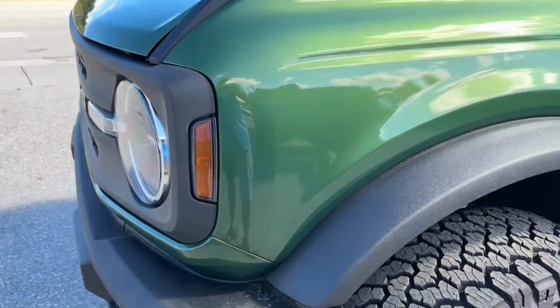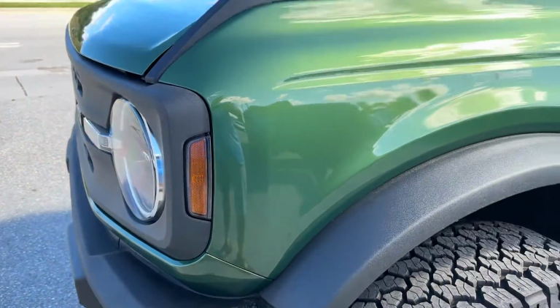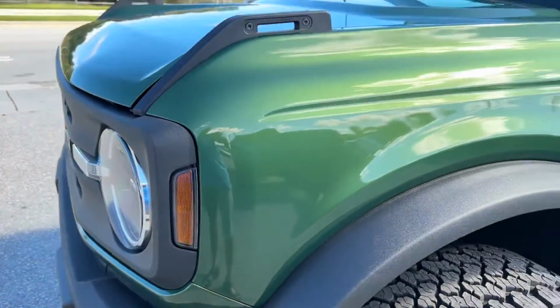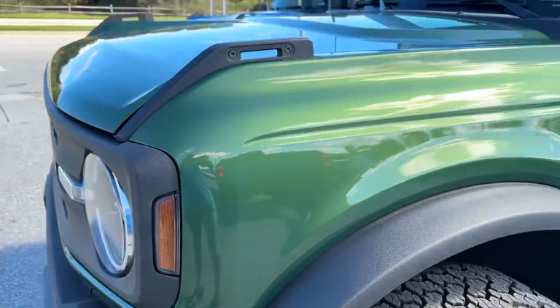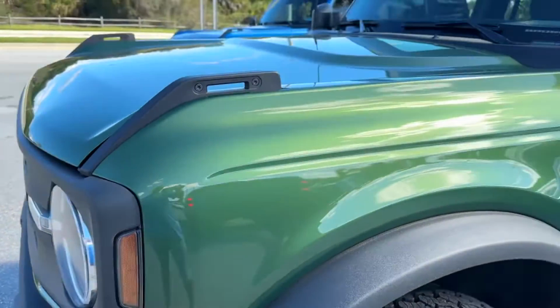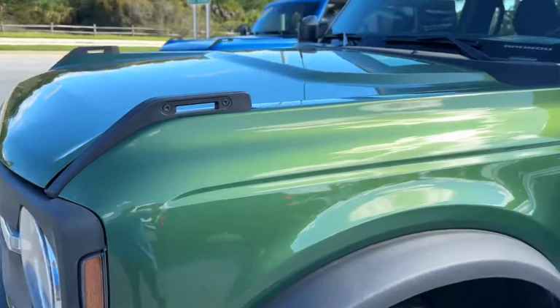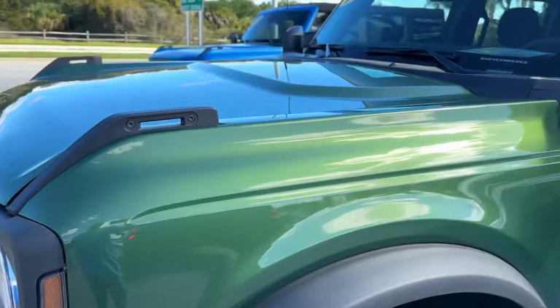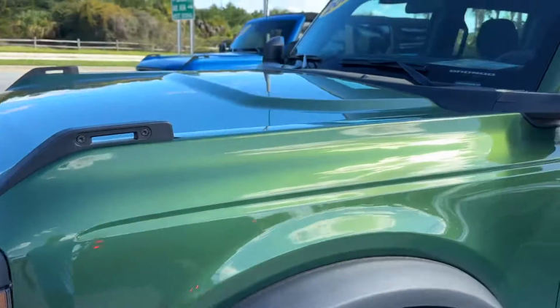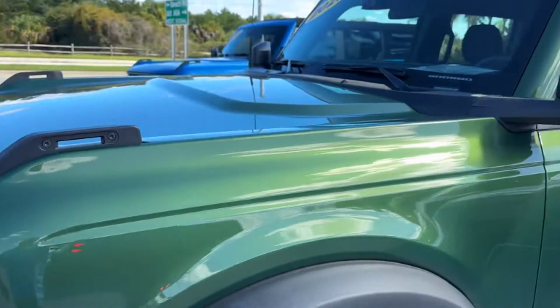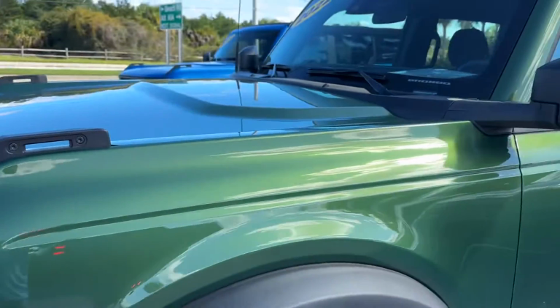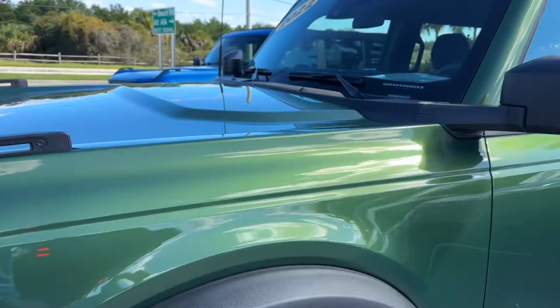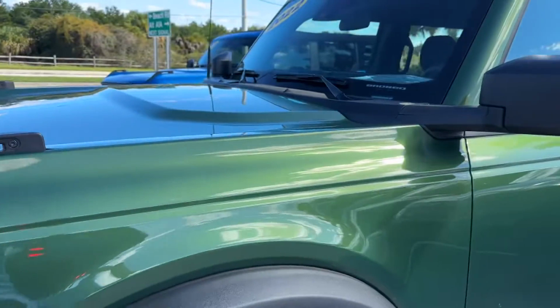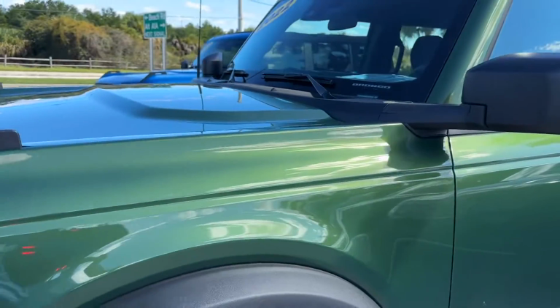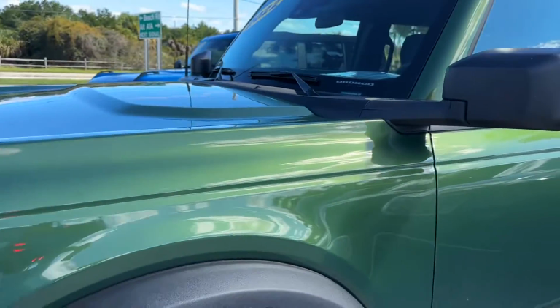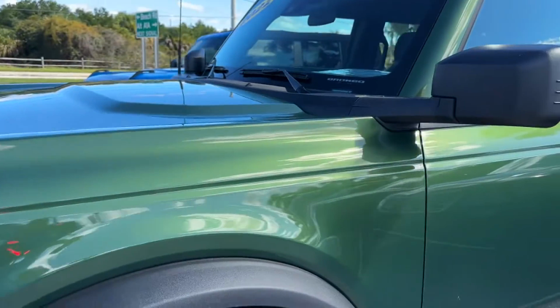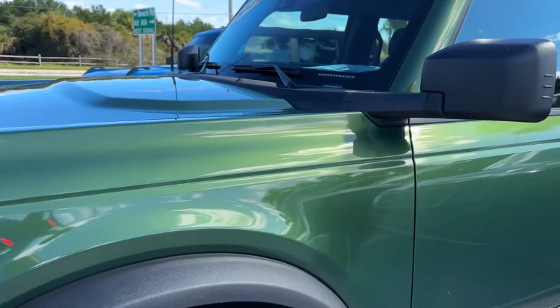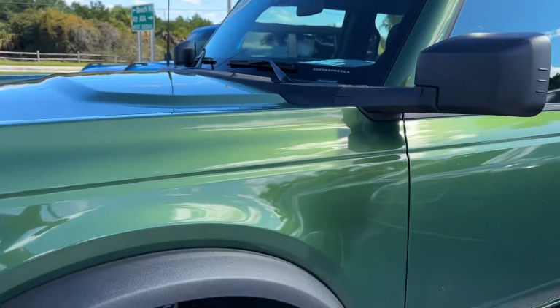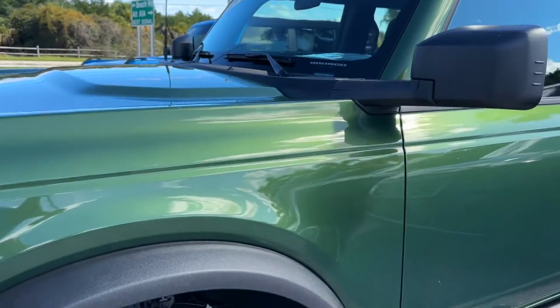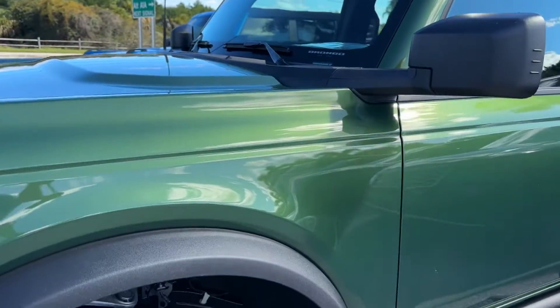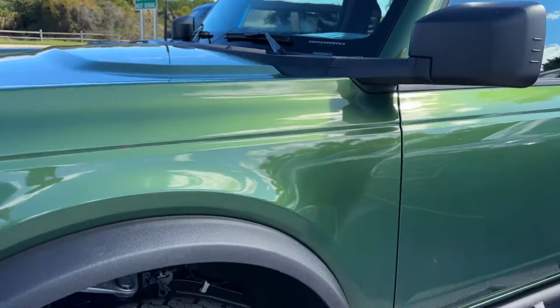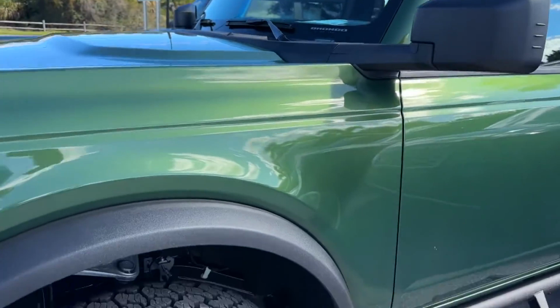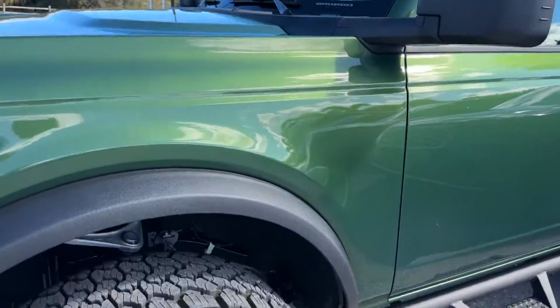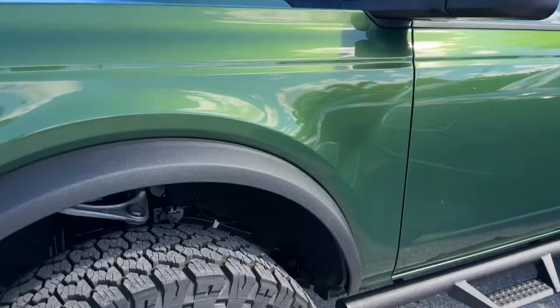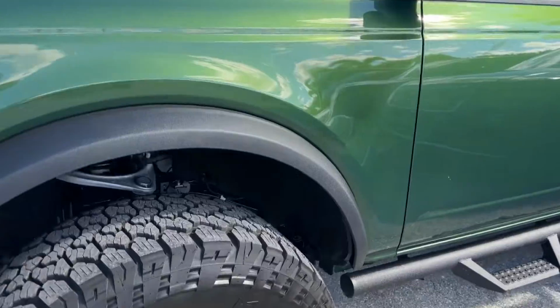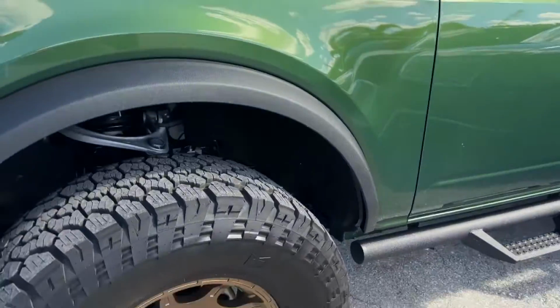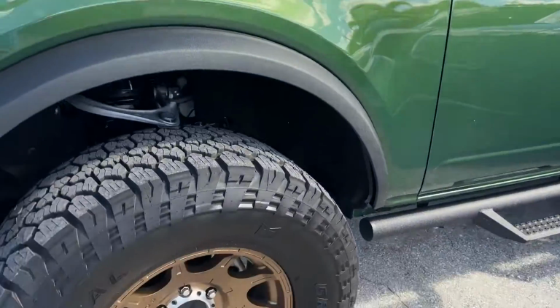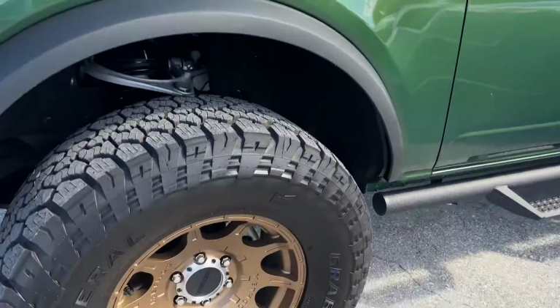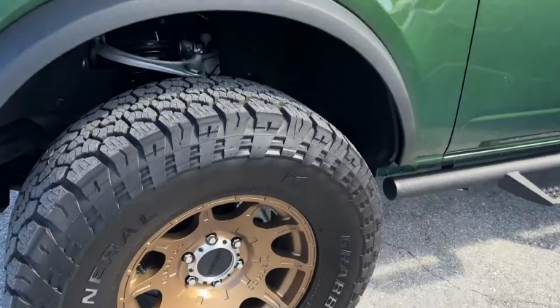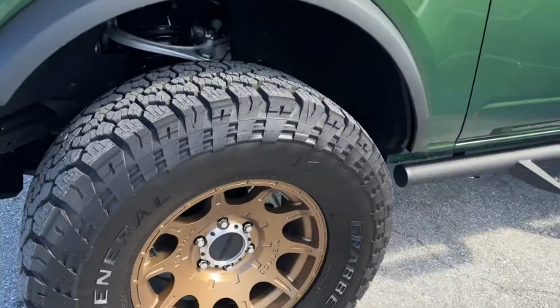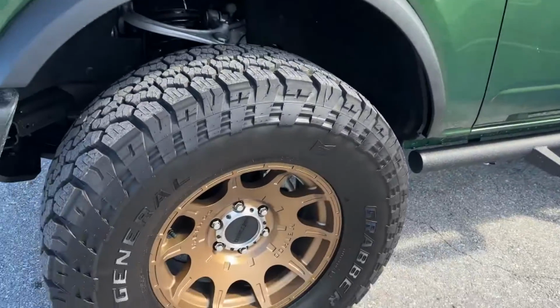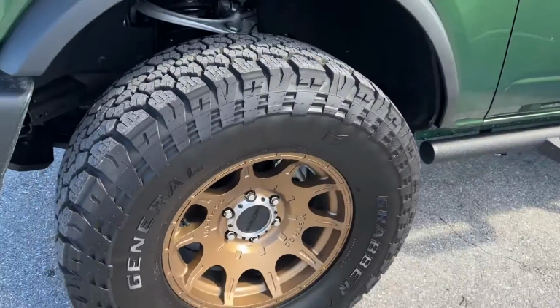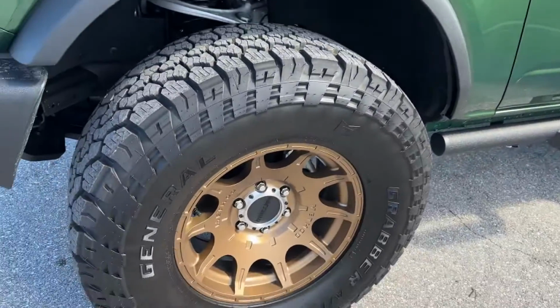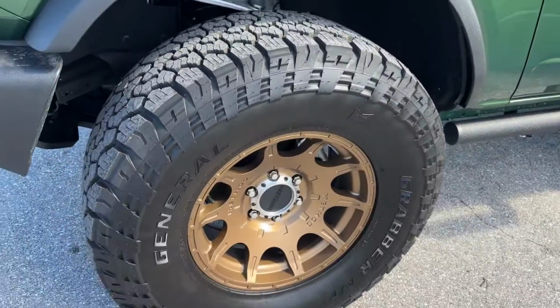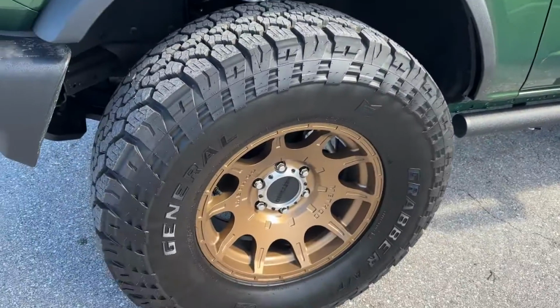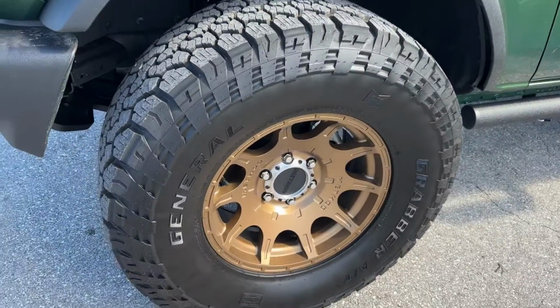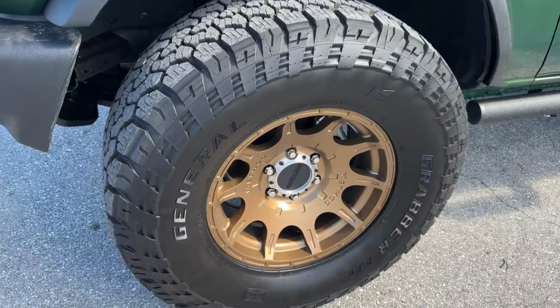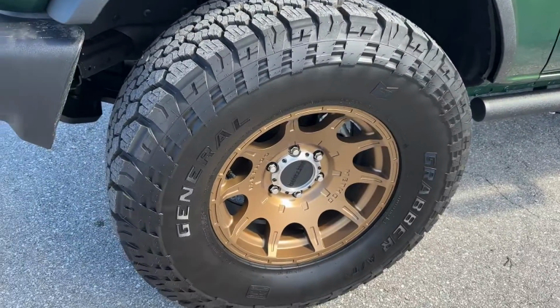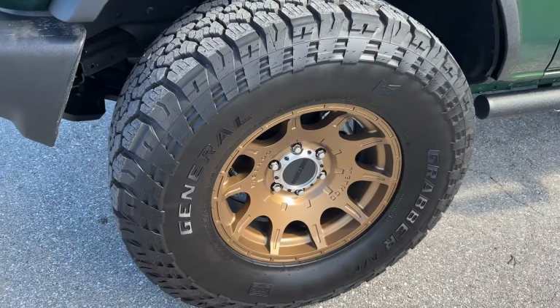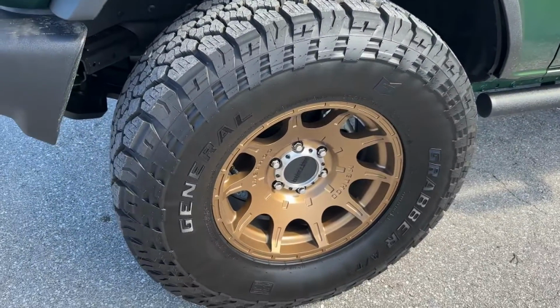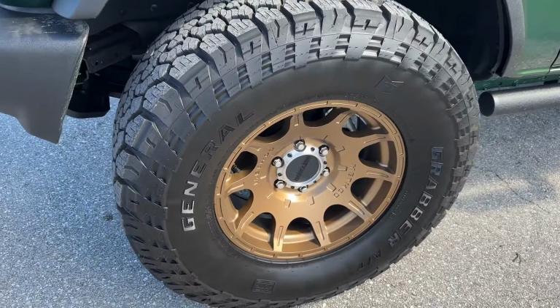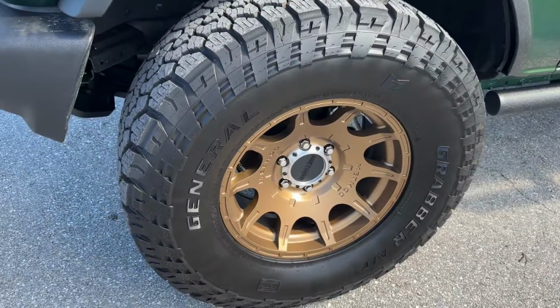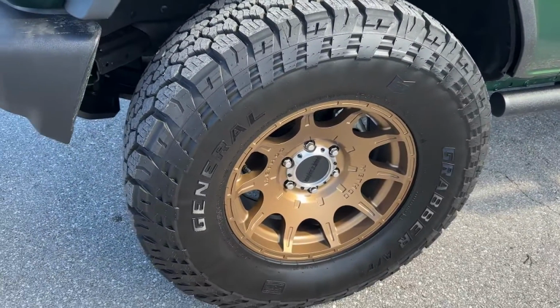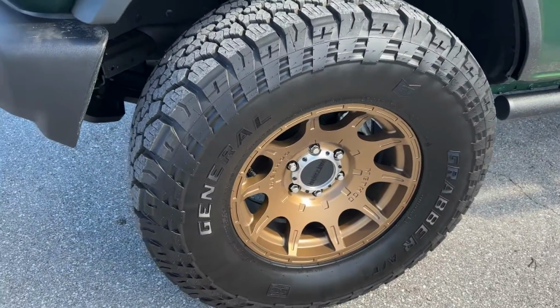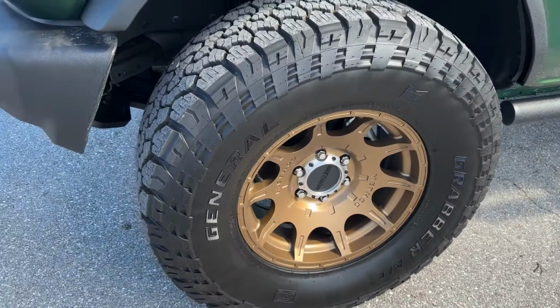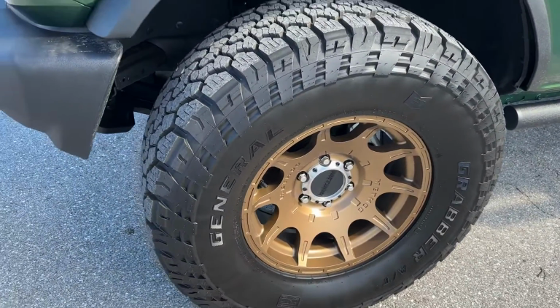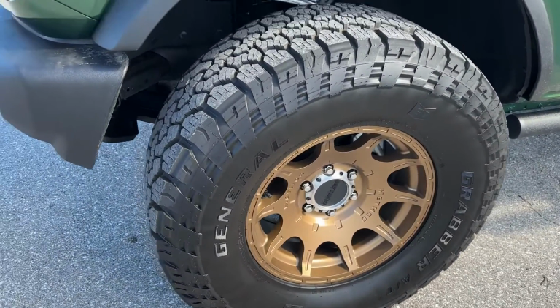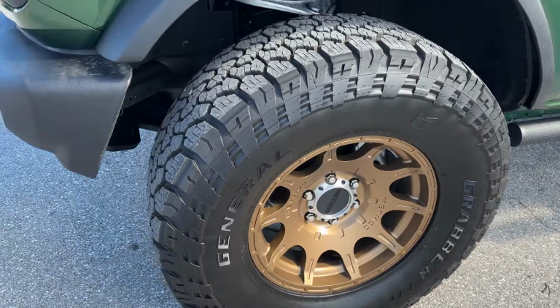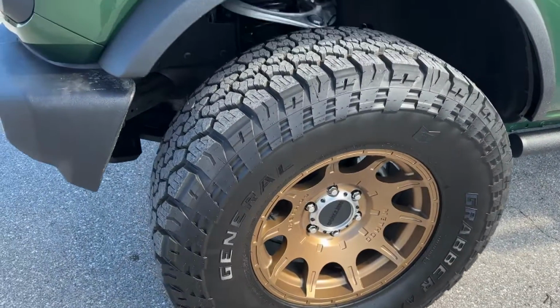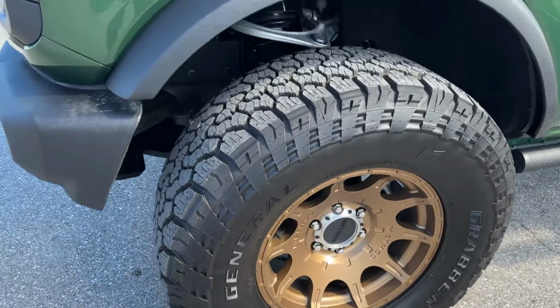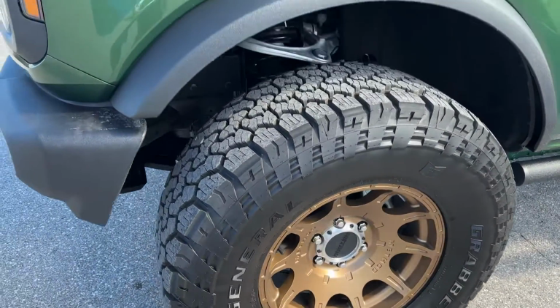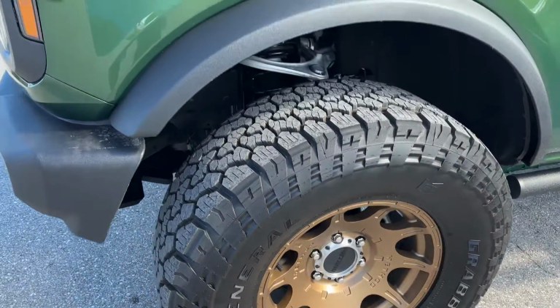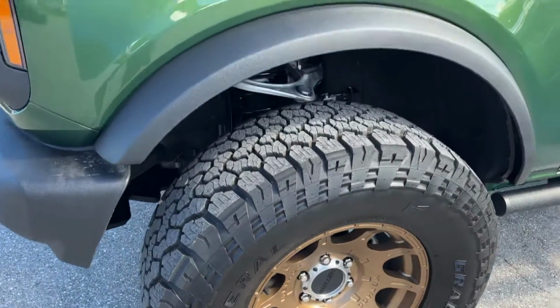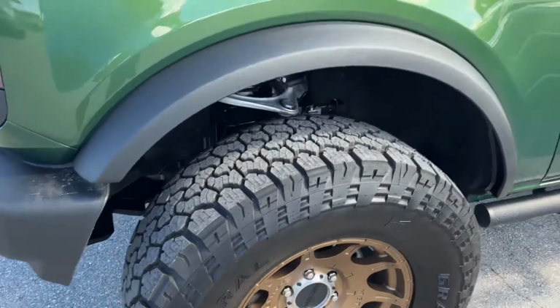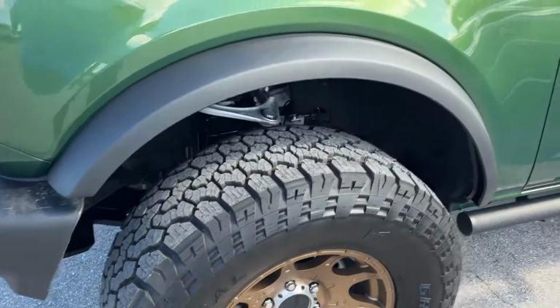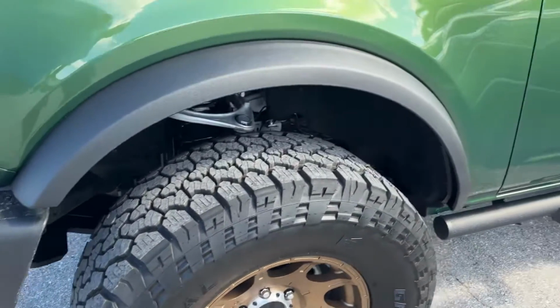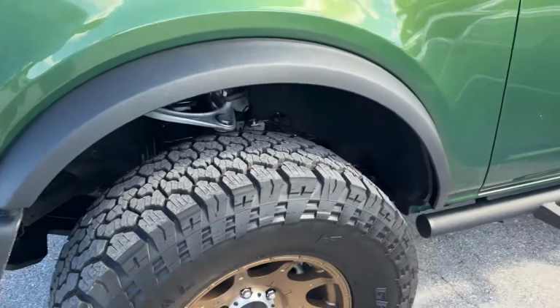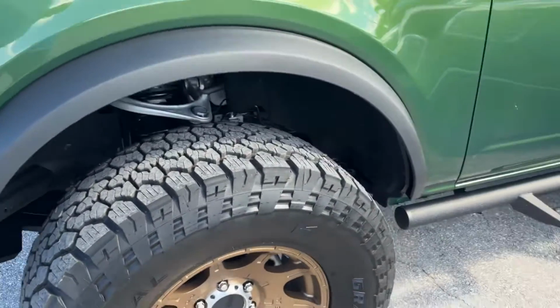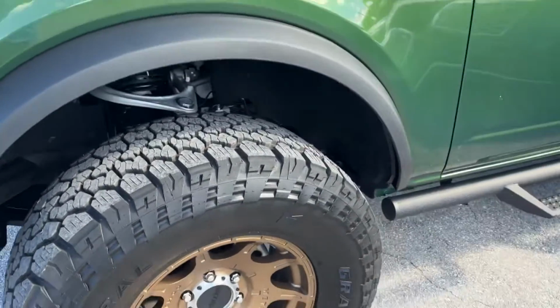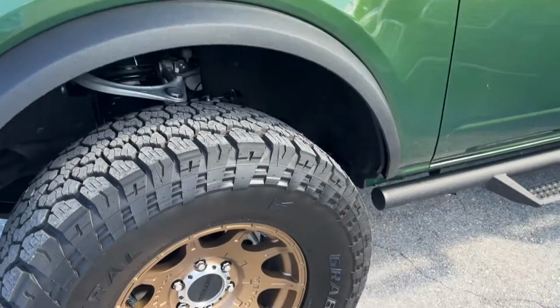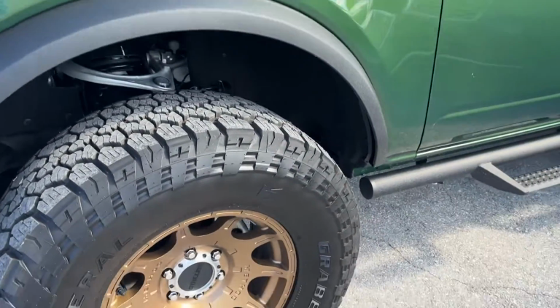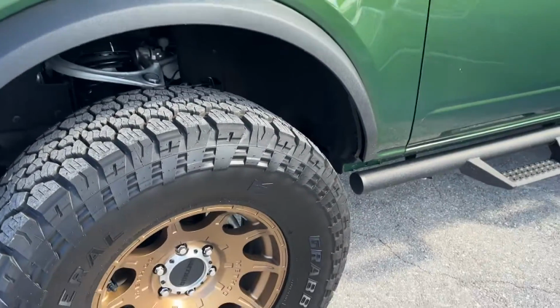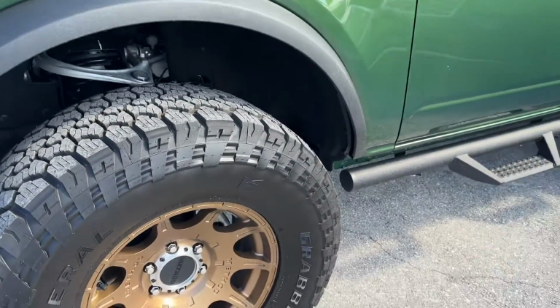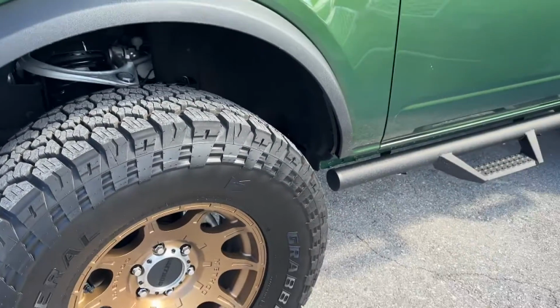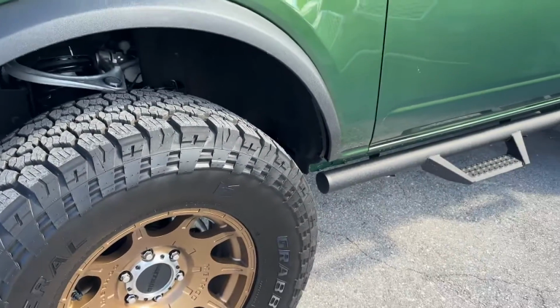Front fender looks fantastic. No scratches, dents, or dings. Front wheel looks great. No curb rash. It's a brand new set of wheels and tires.